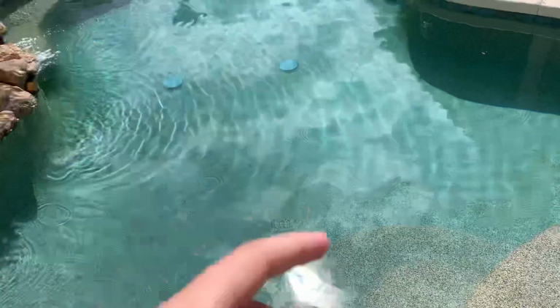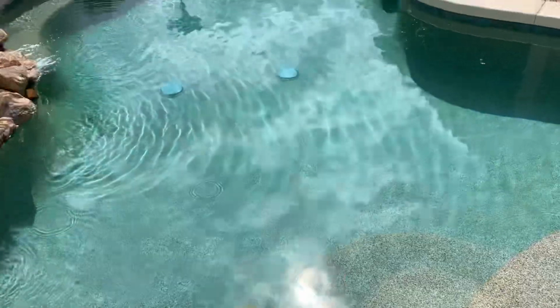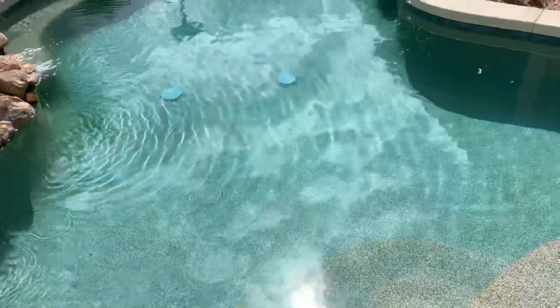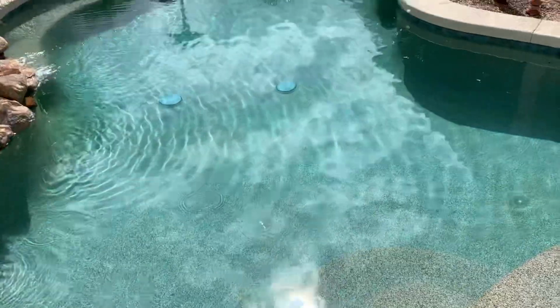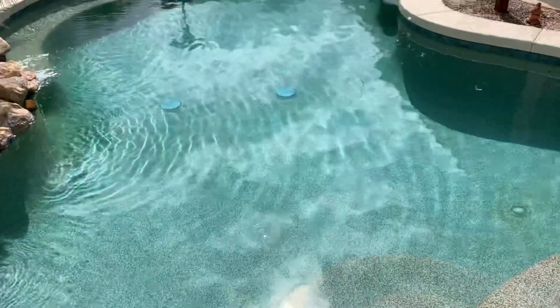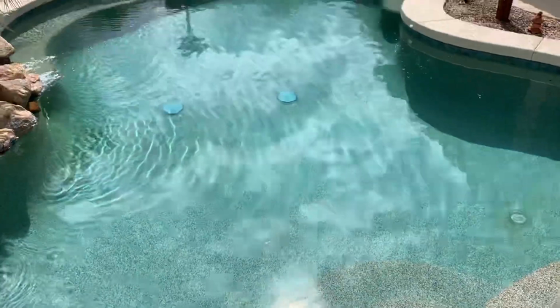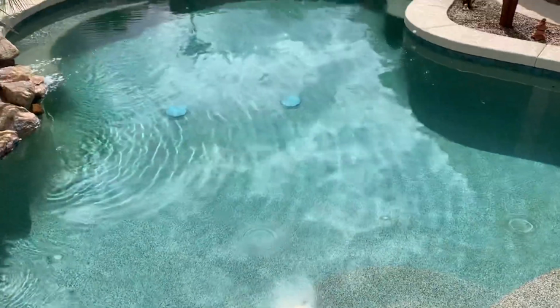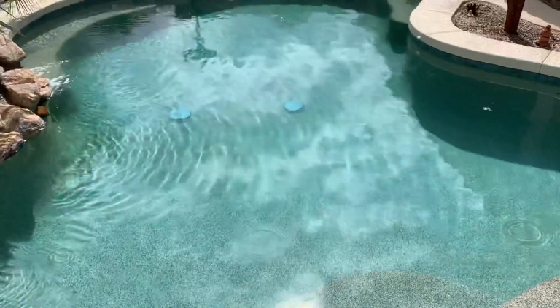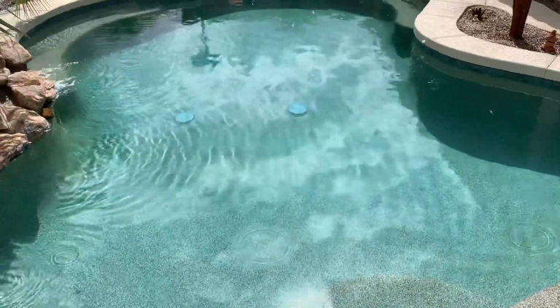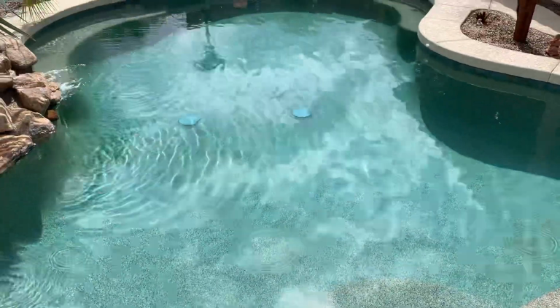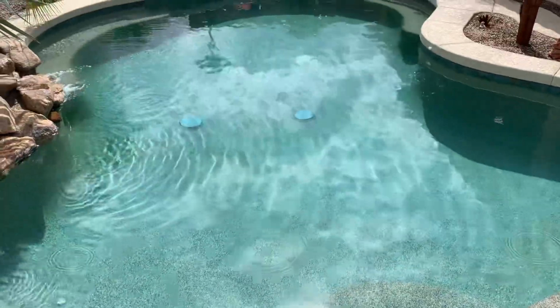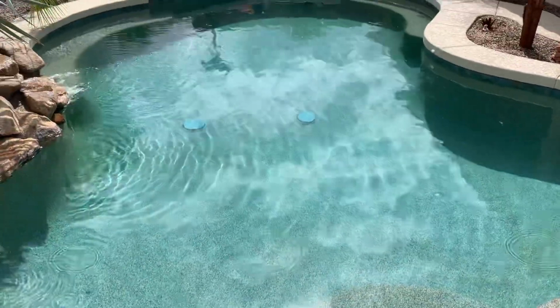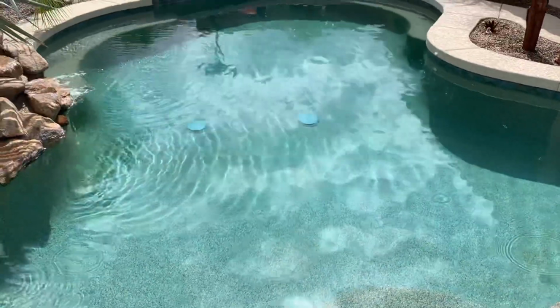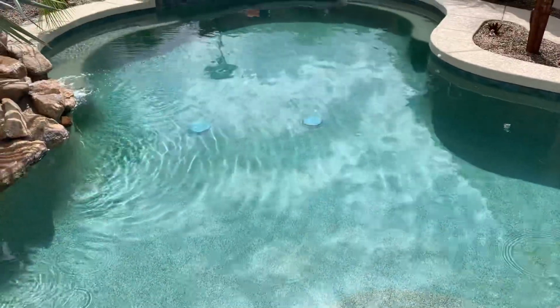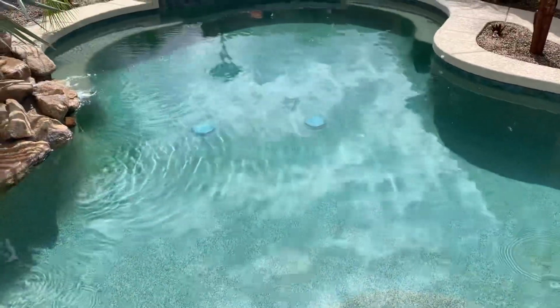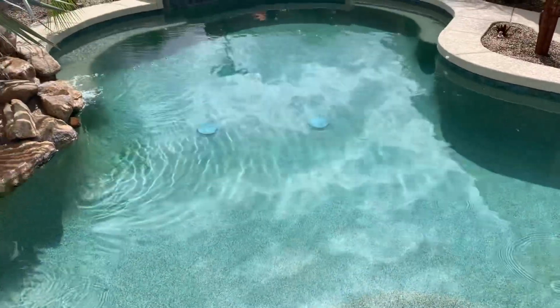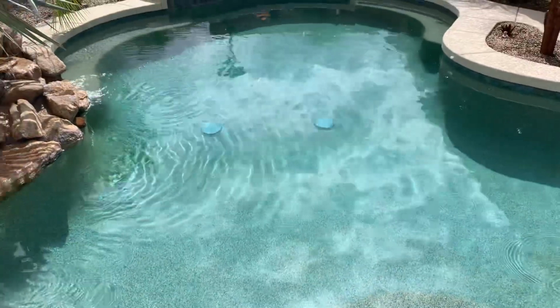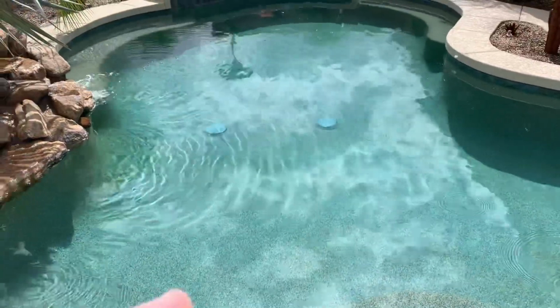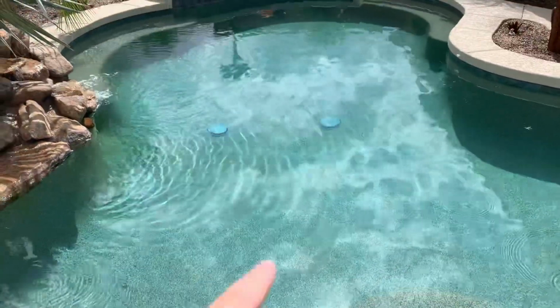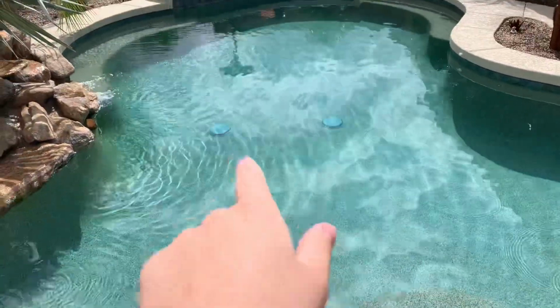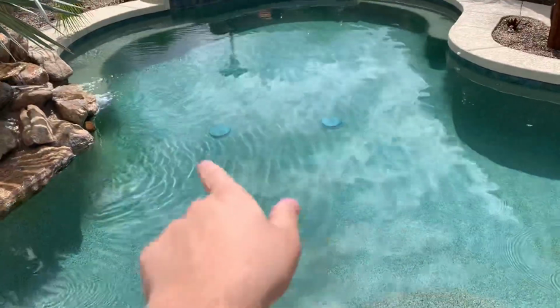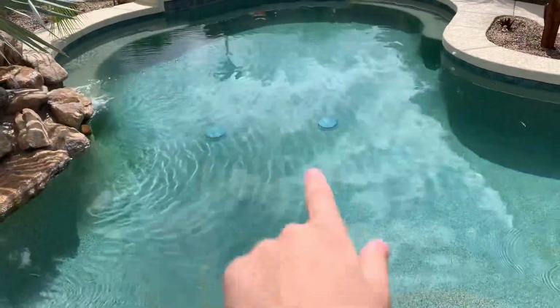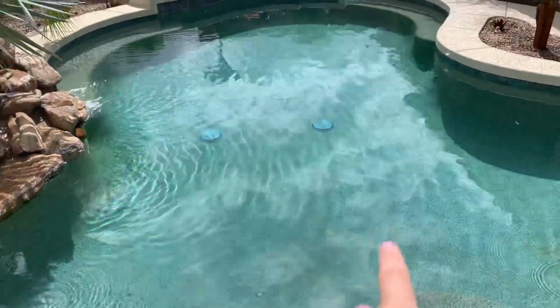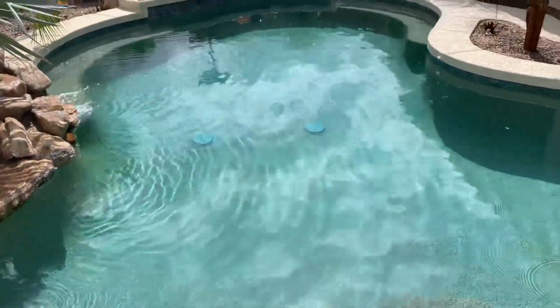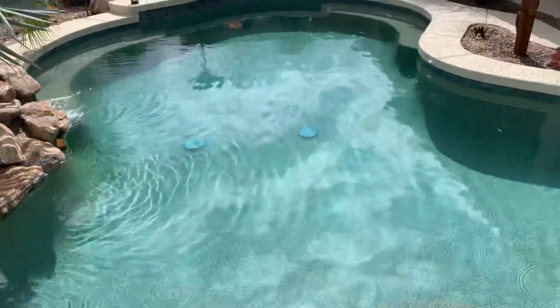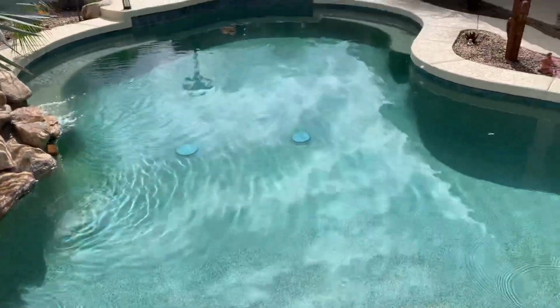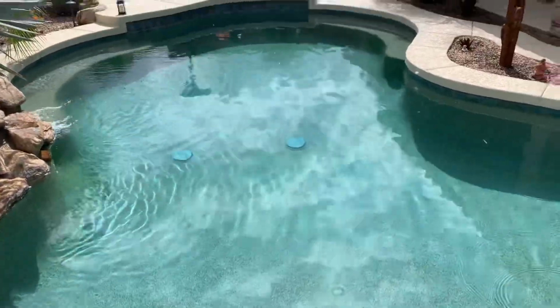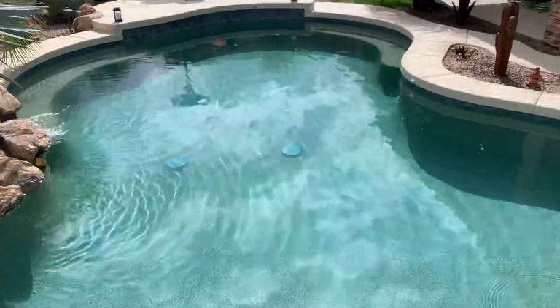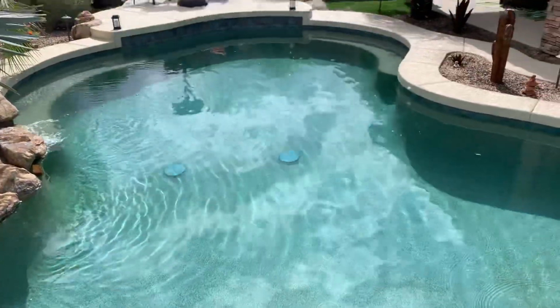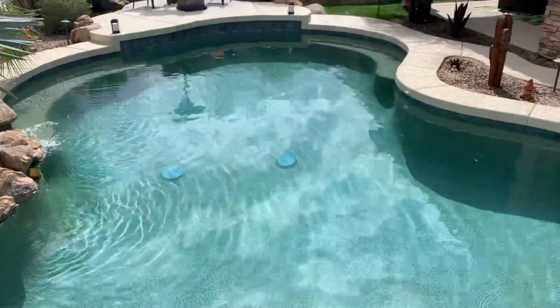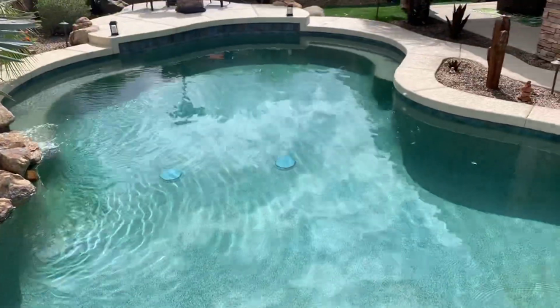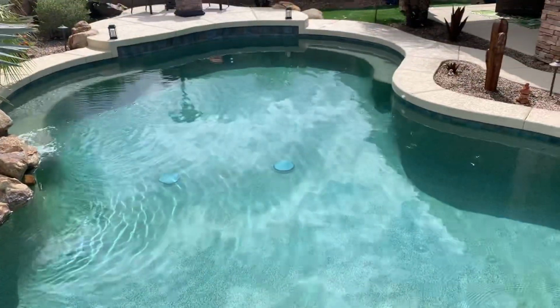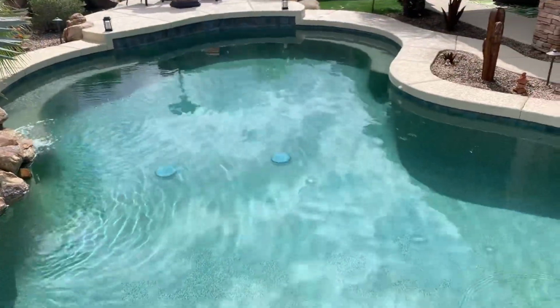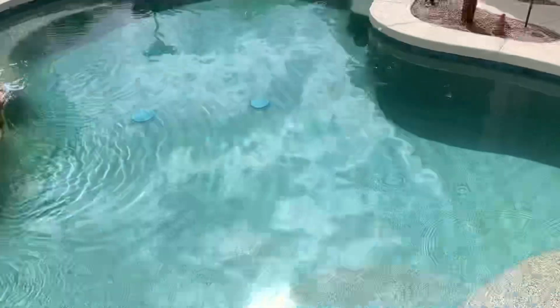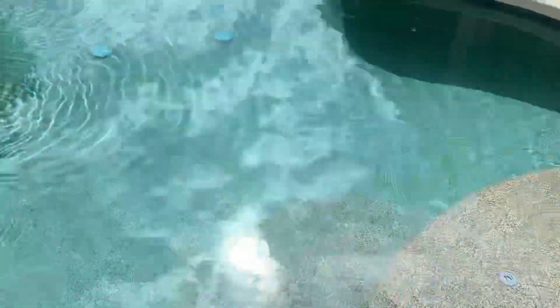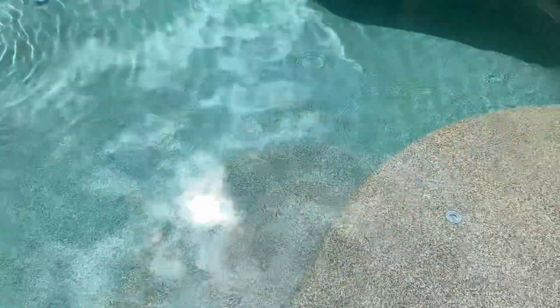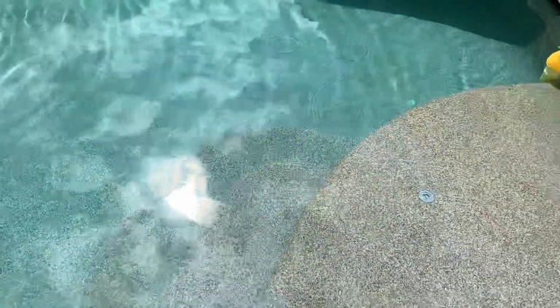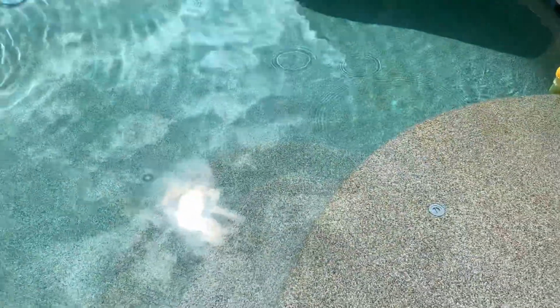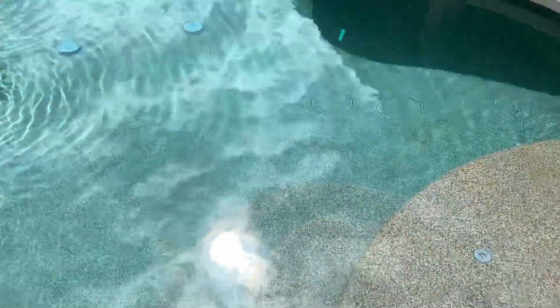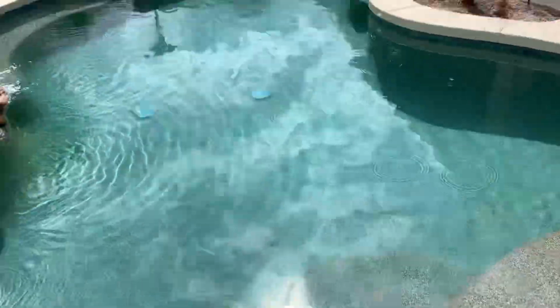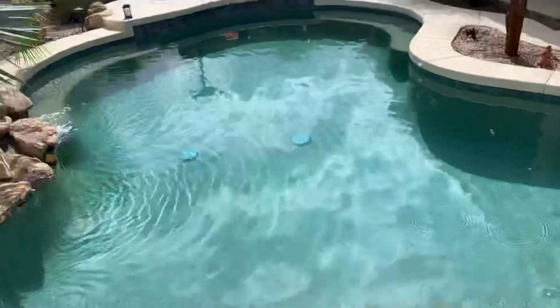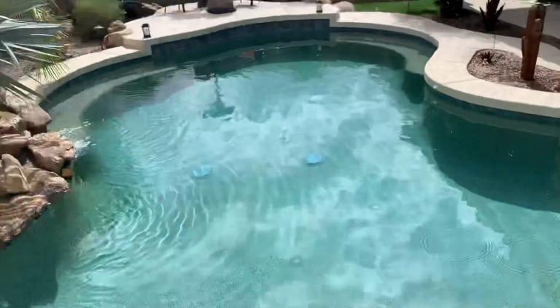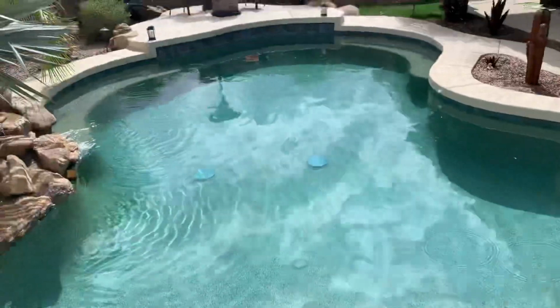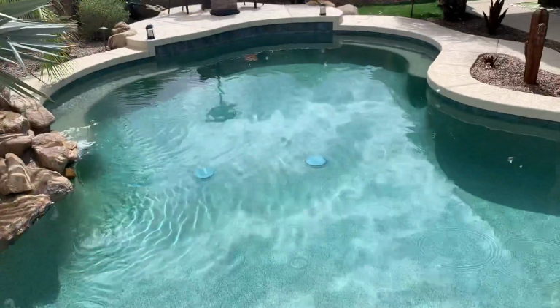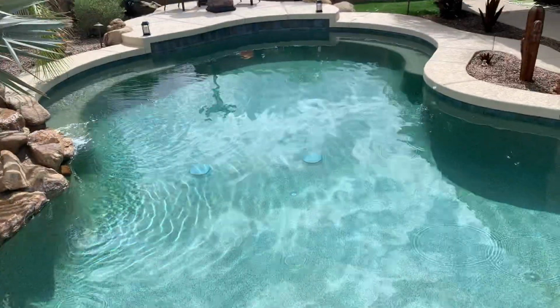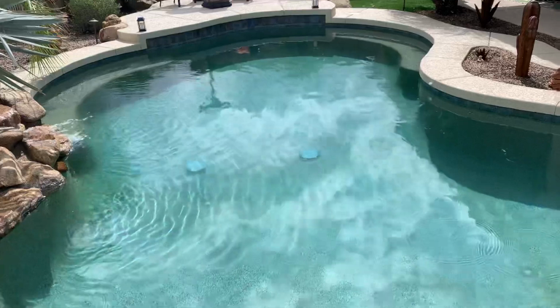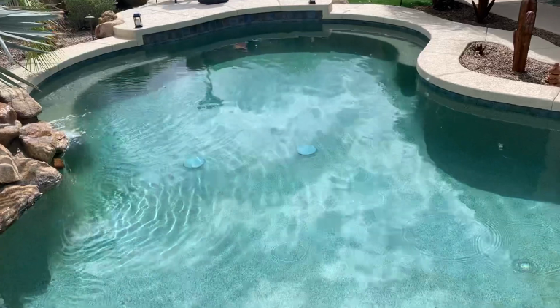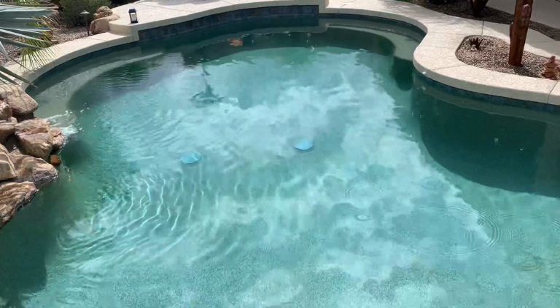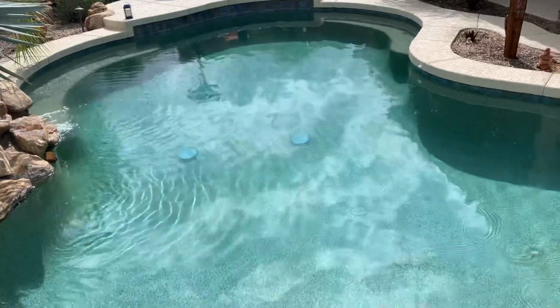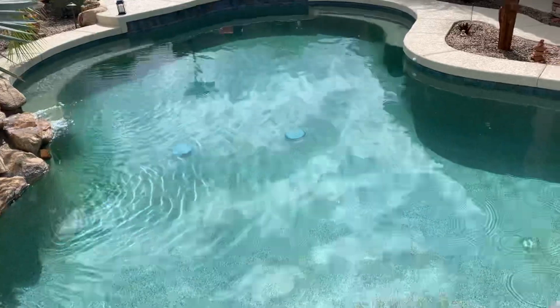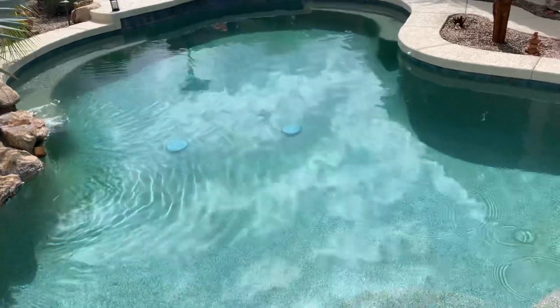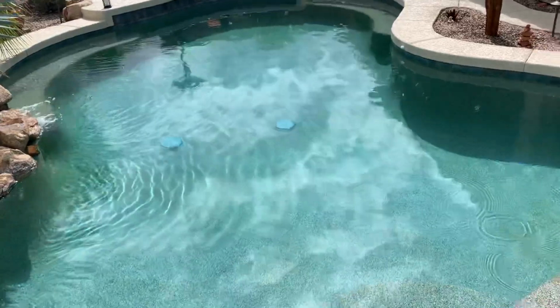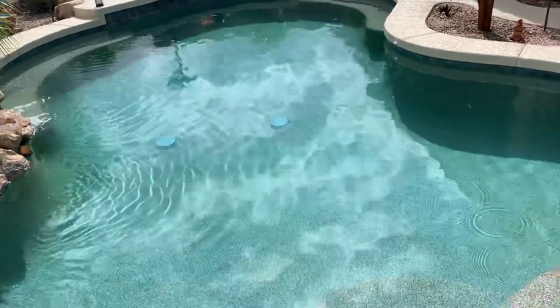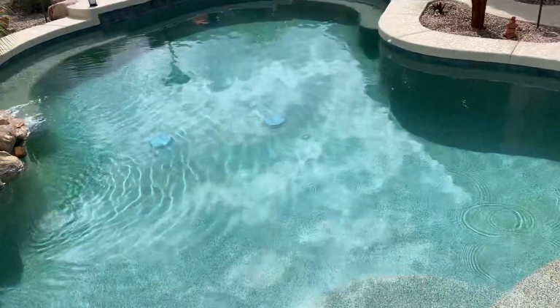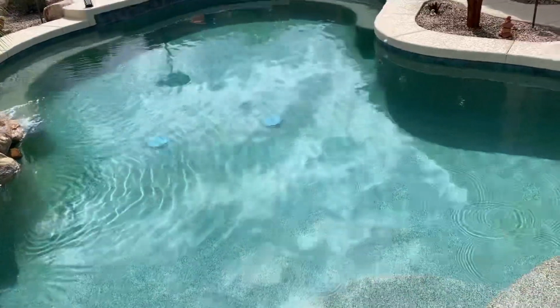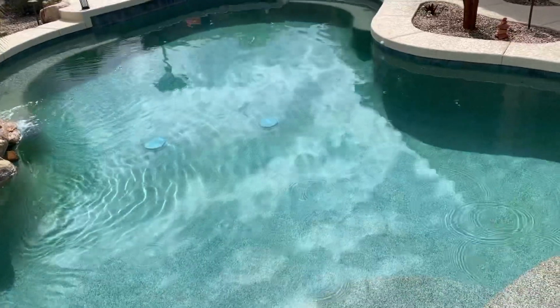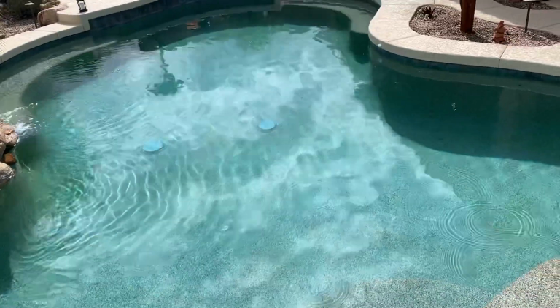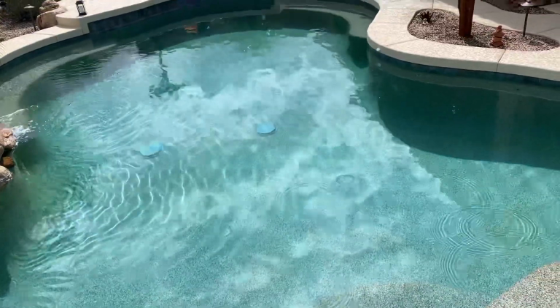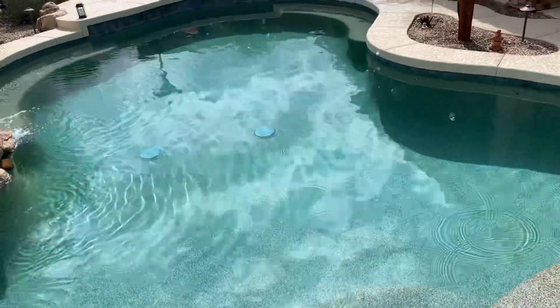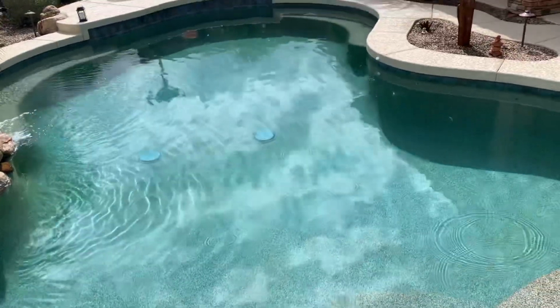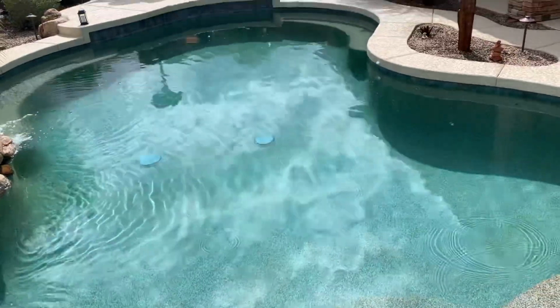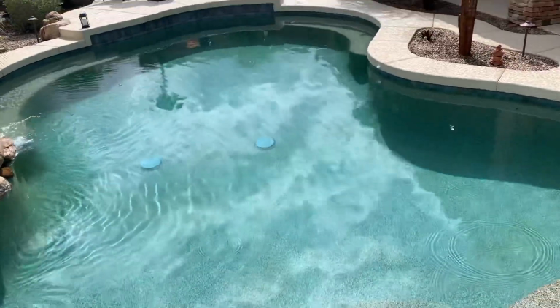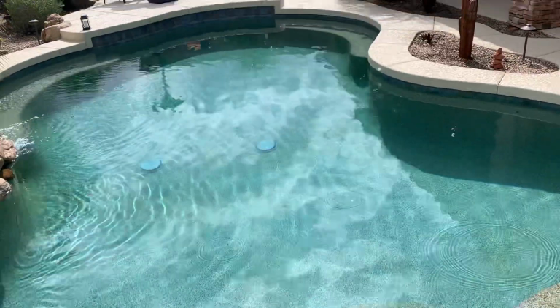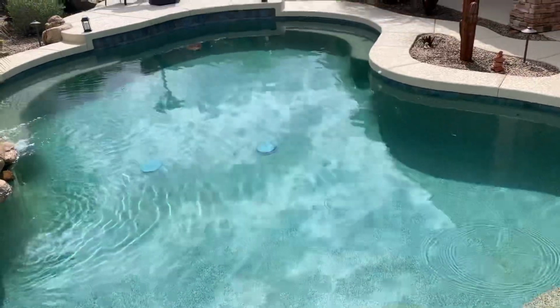This pool goes to five feet deep in the middle and then three feet on each side, which is actually pretty neat.